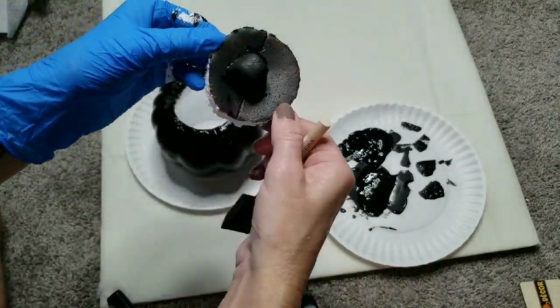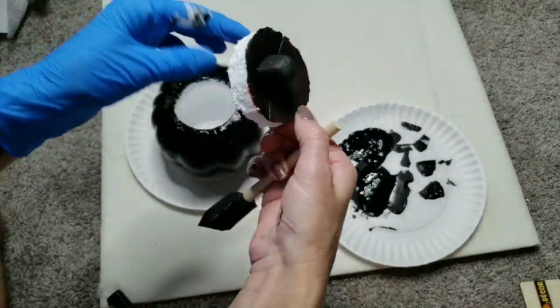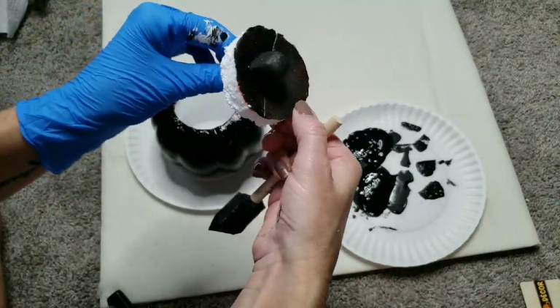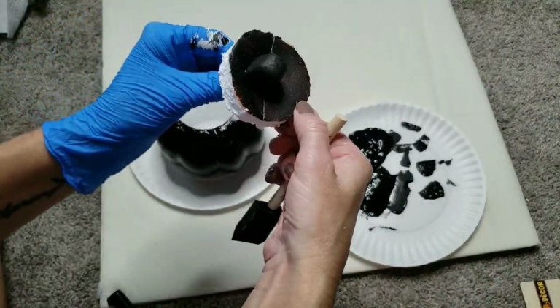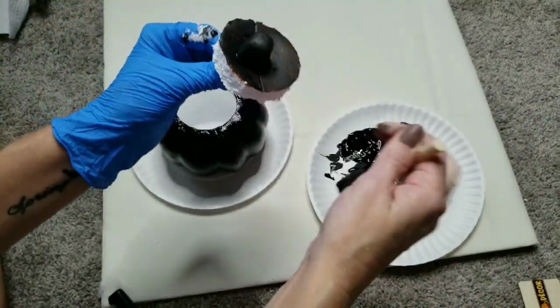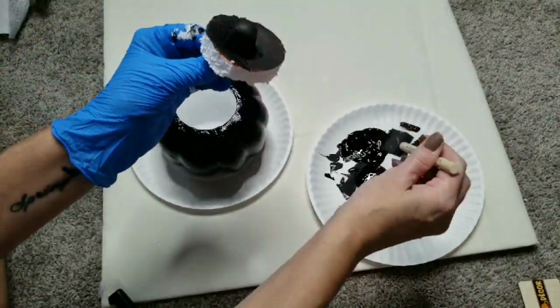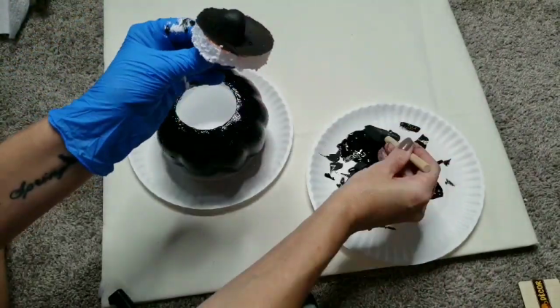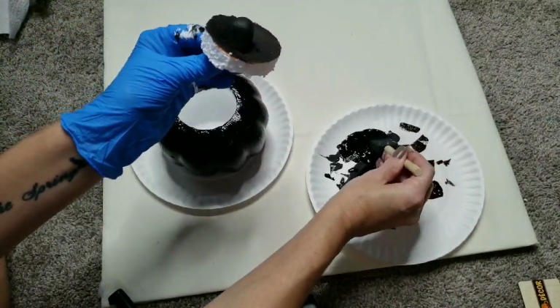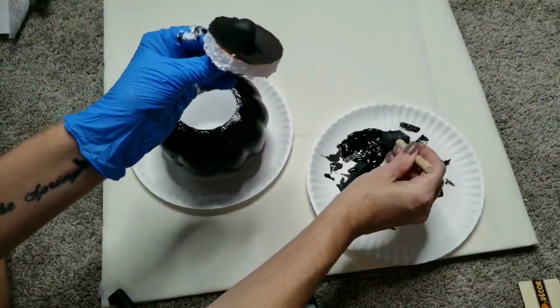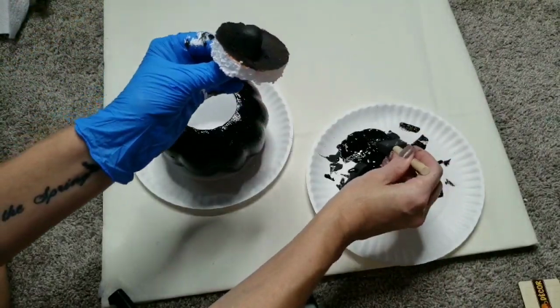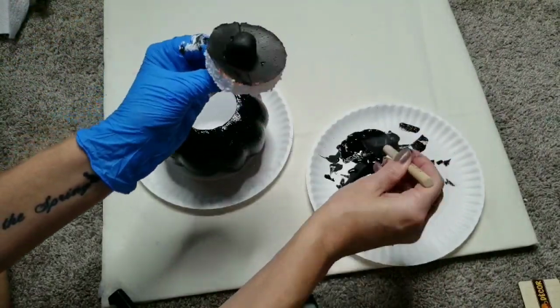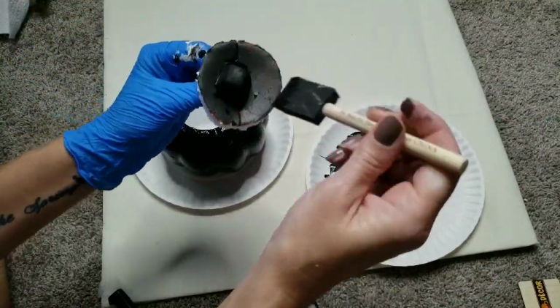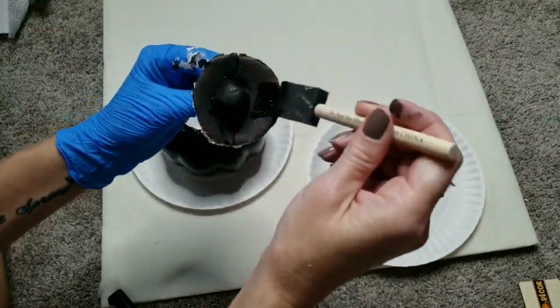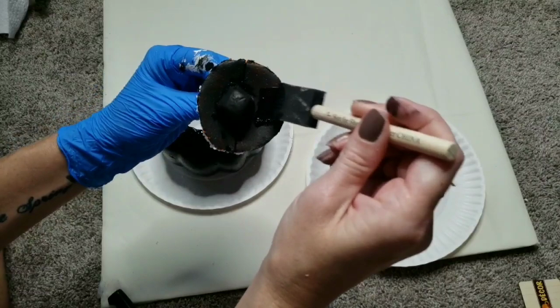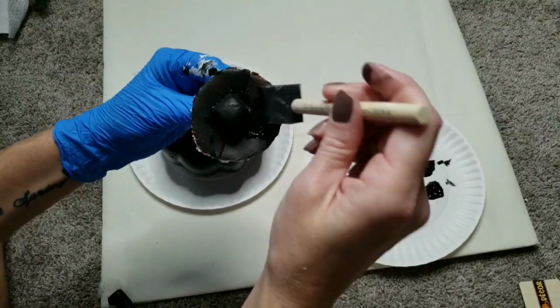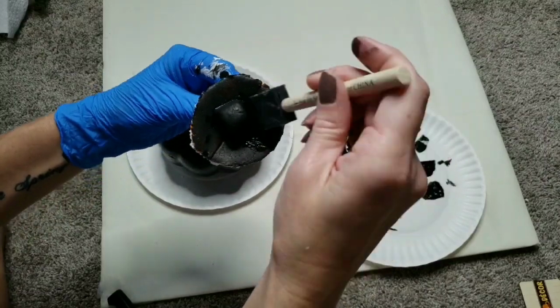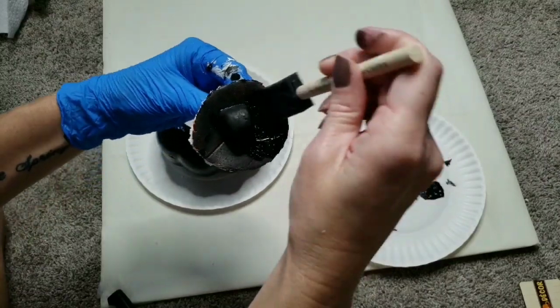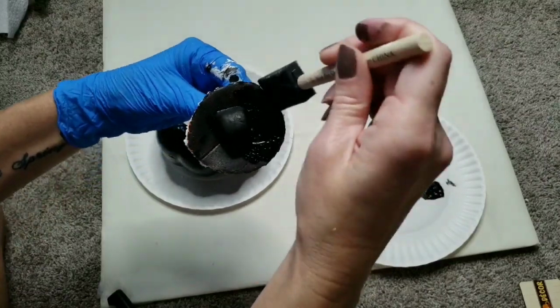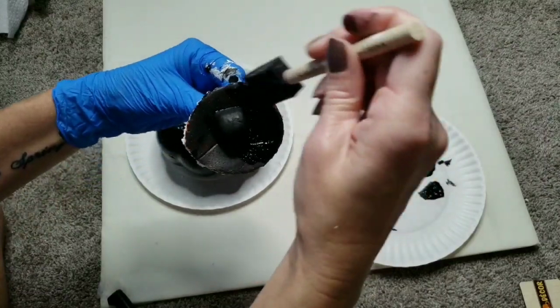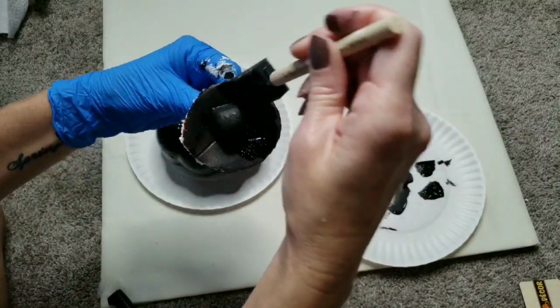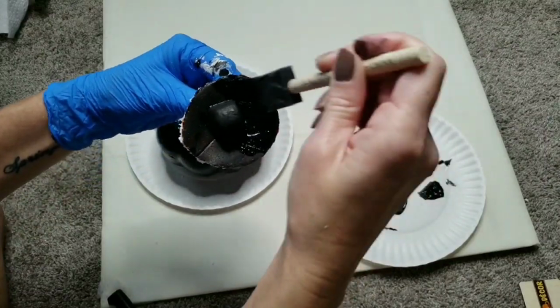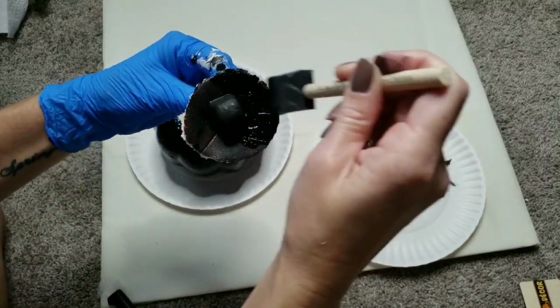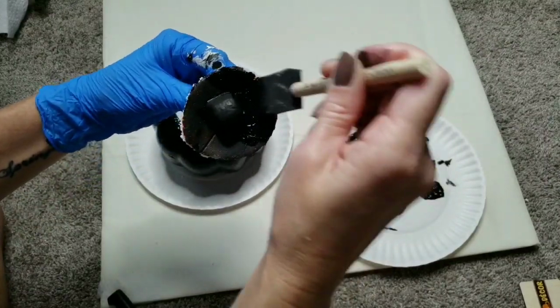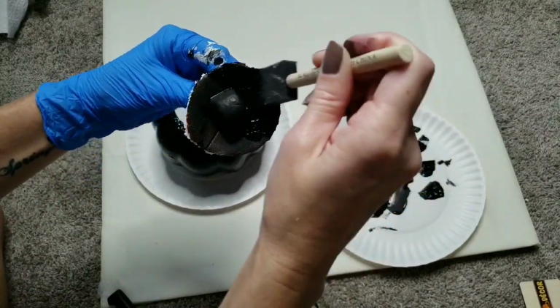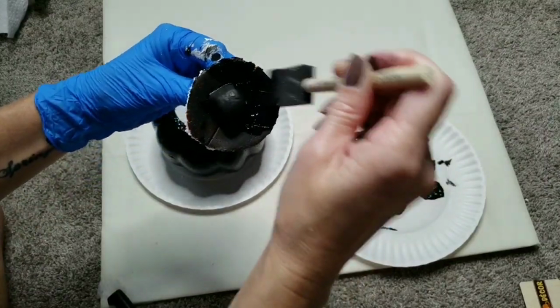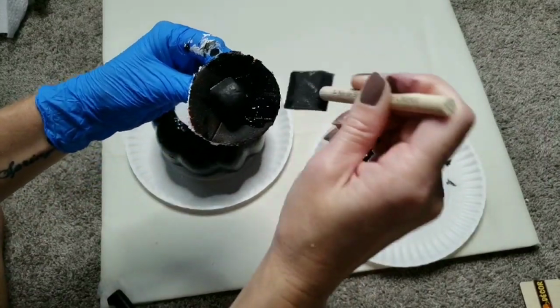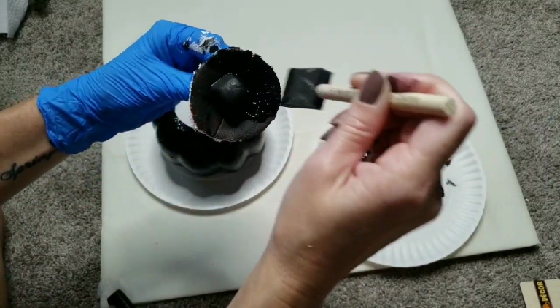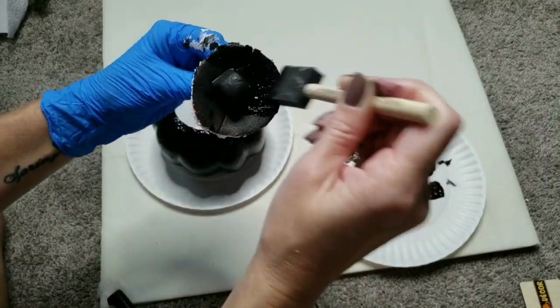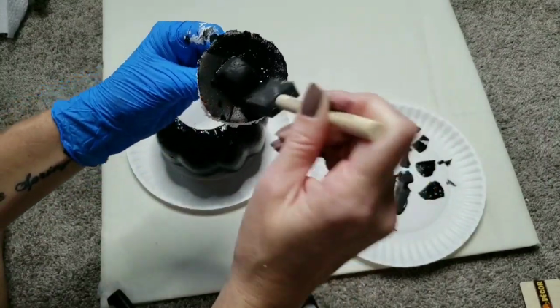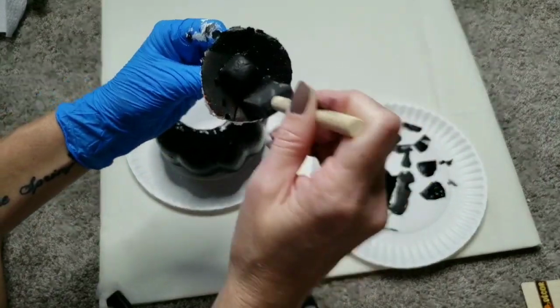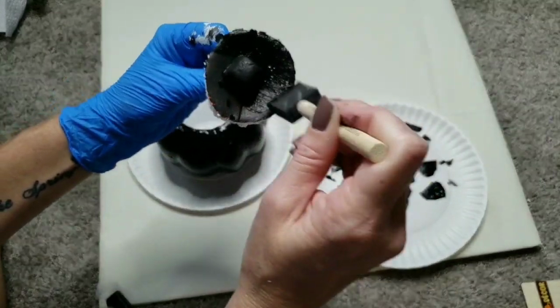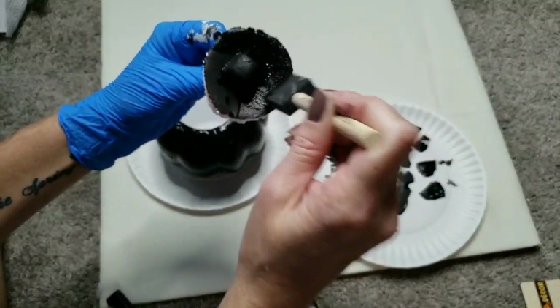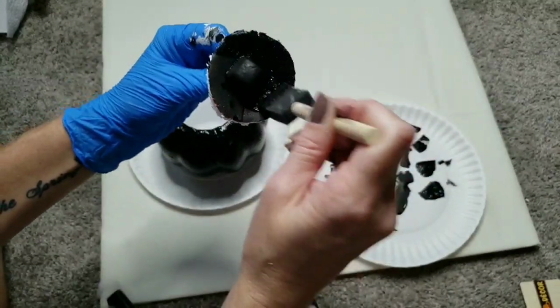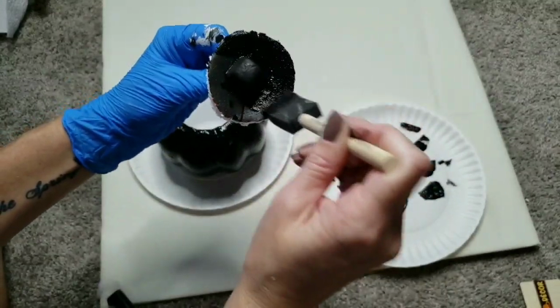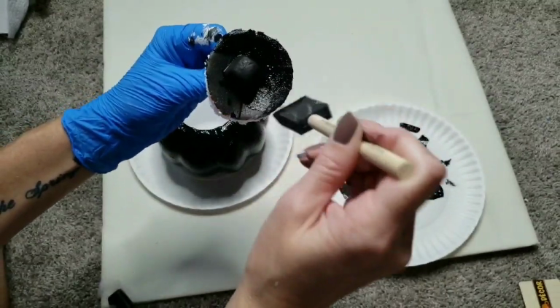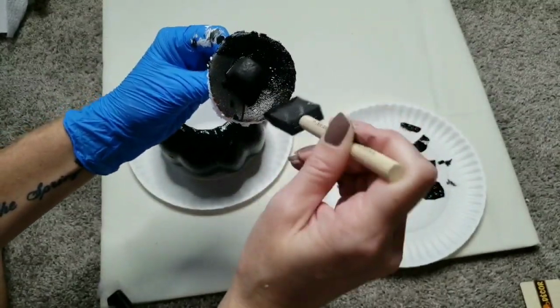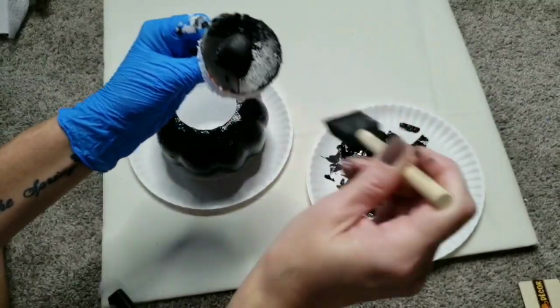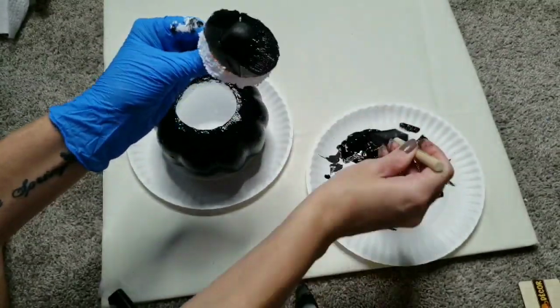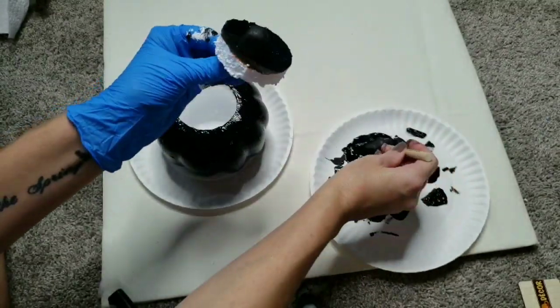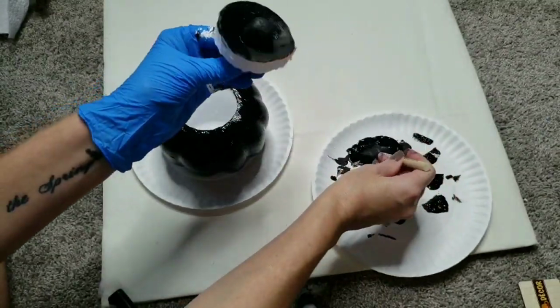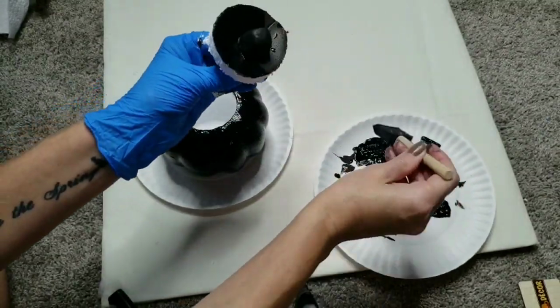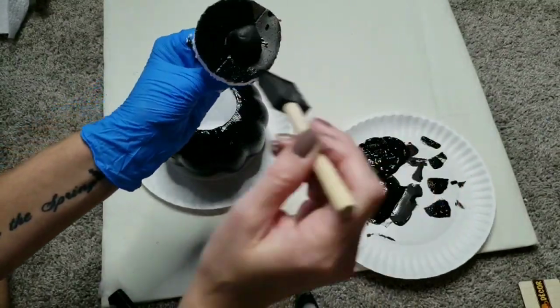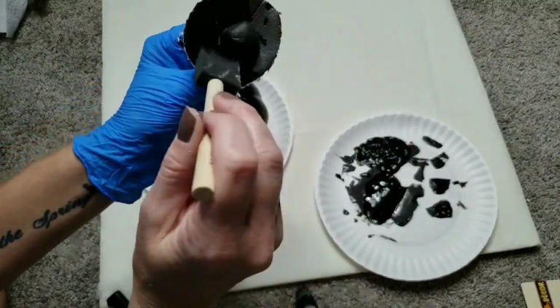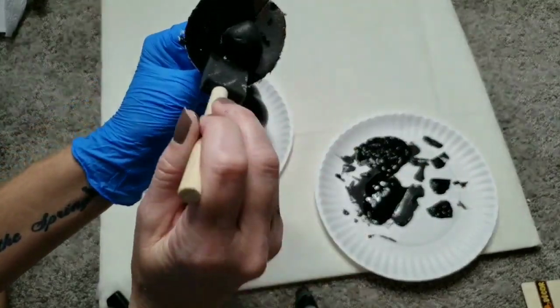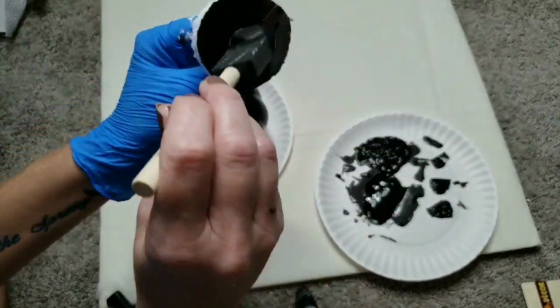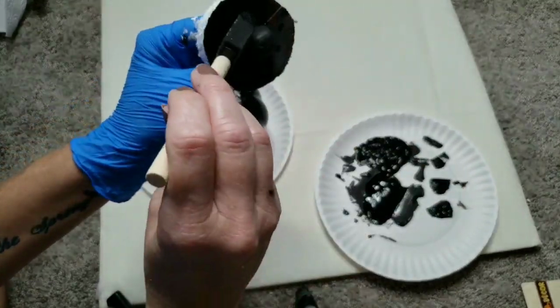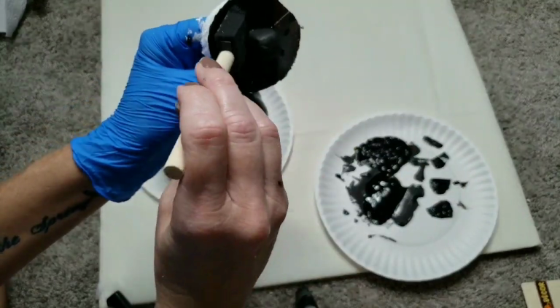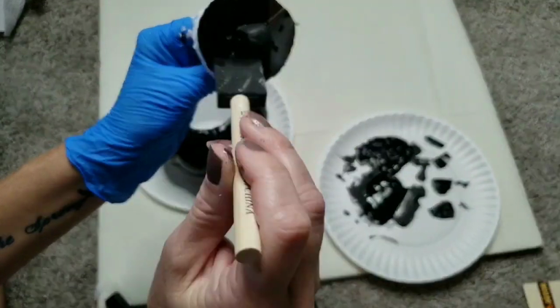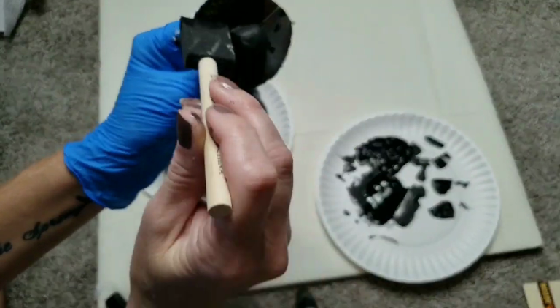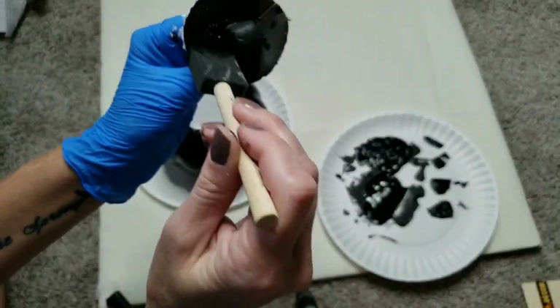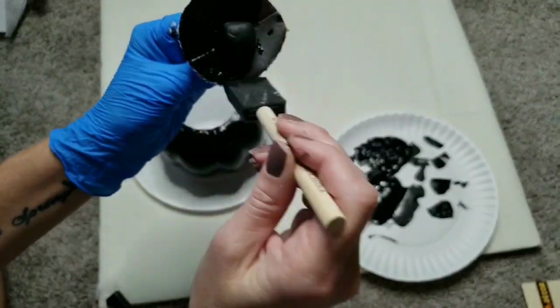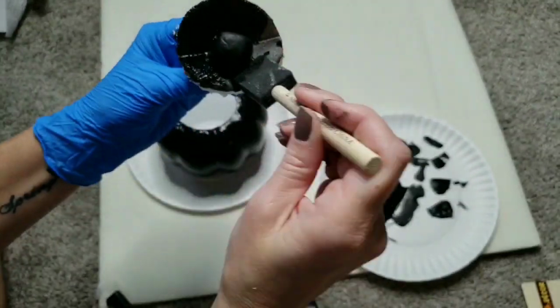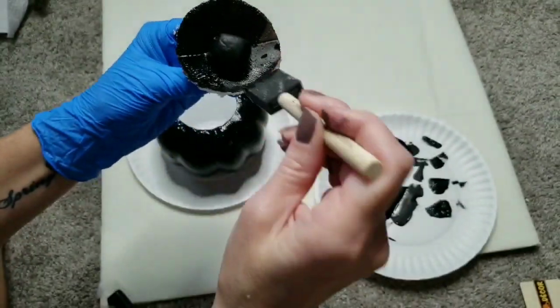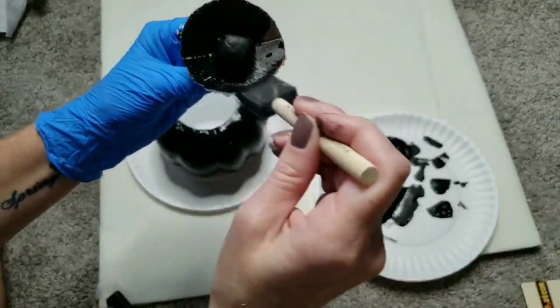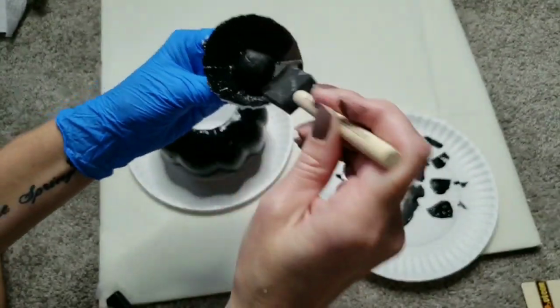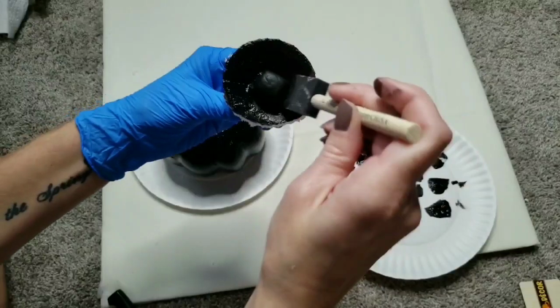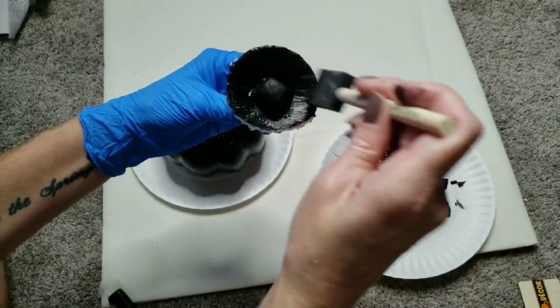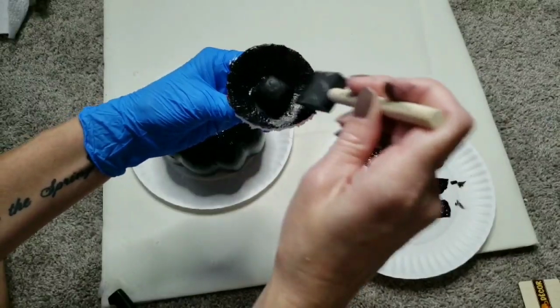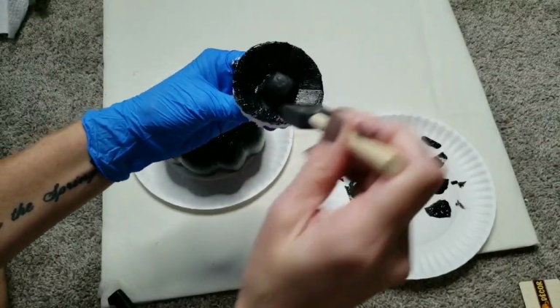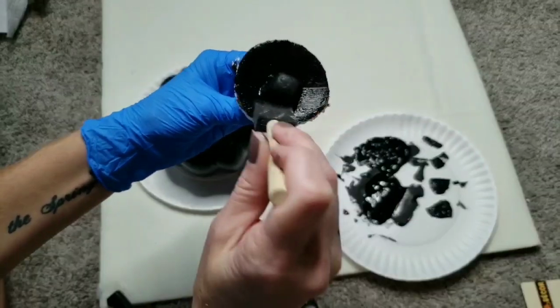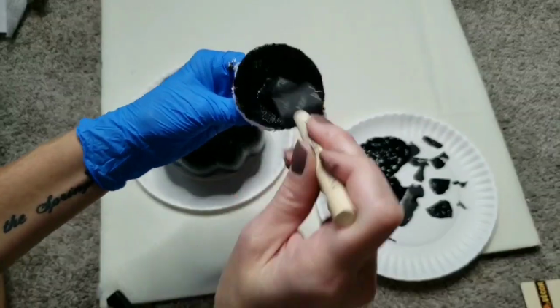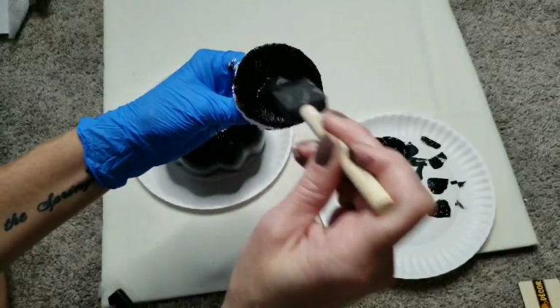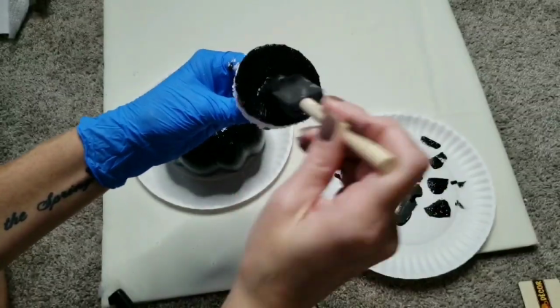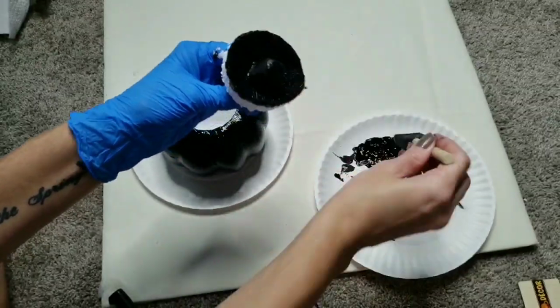You can also do the lid if you plan on using it. I wasn't sure if I was going to use it, but I painted it just in case since I already had the paint out.